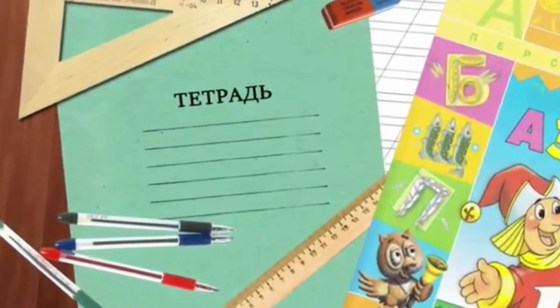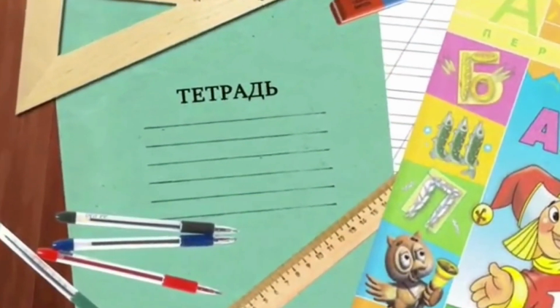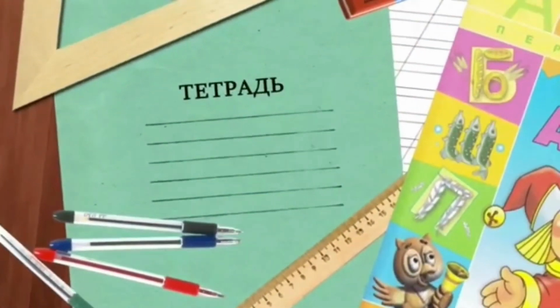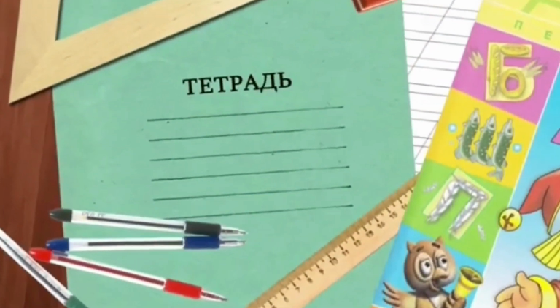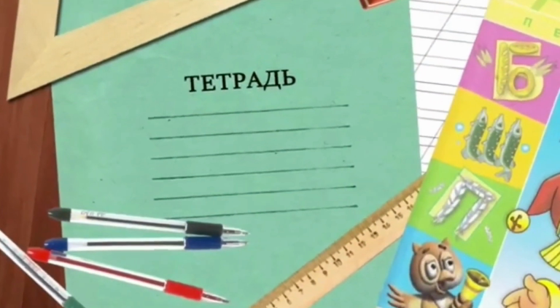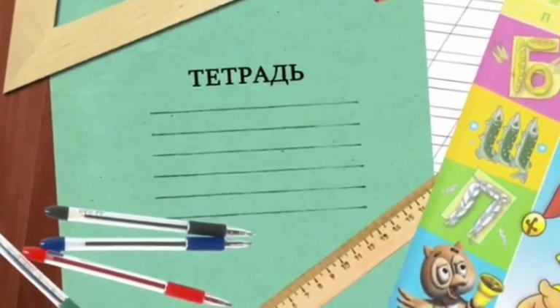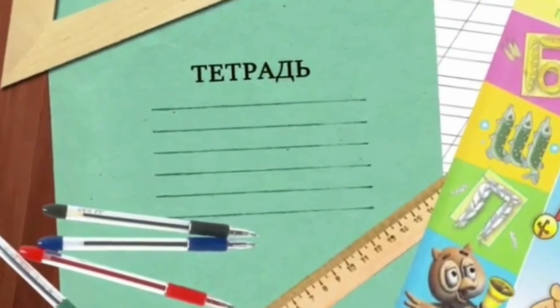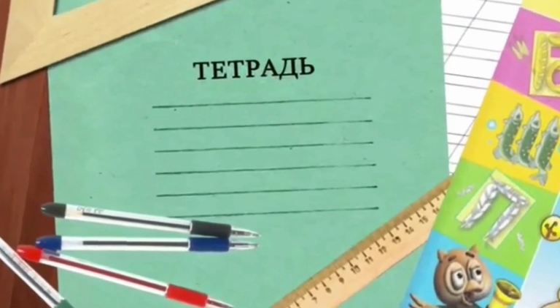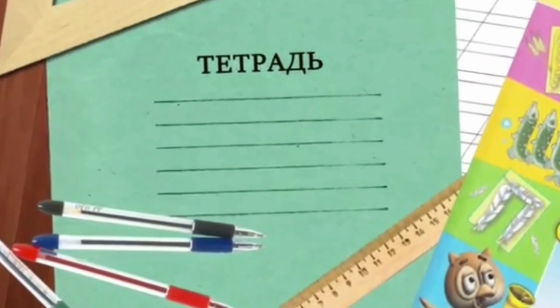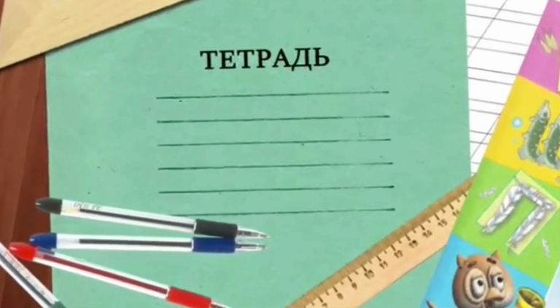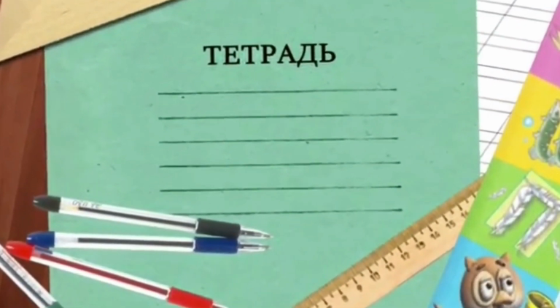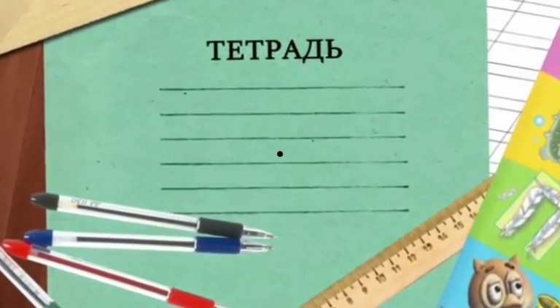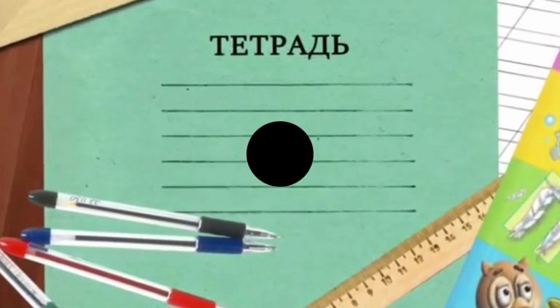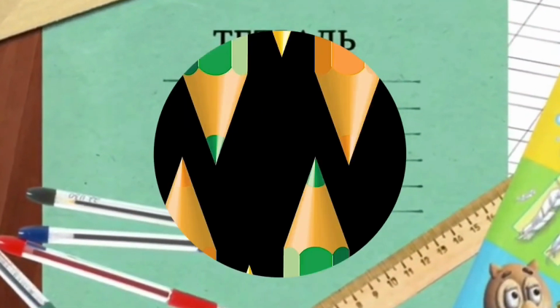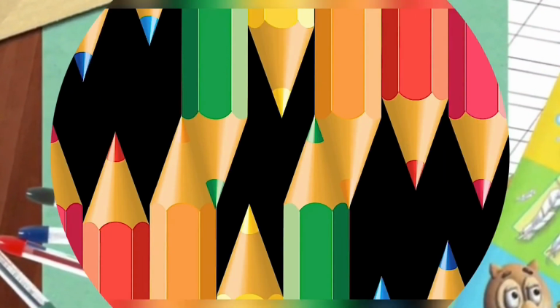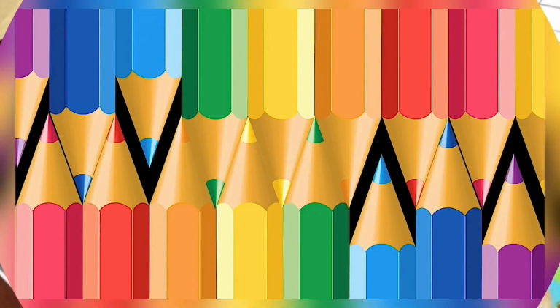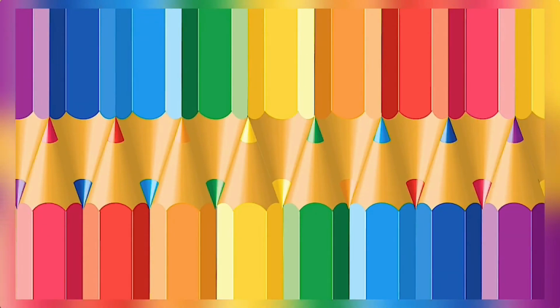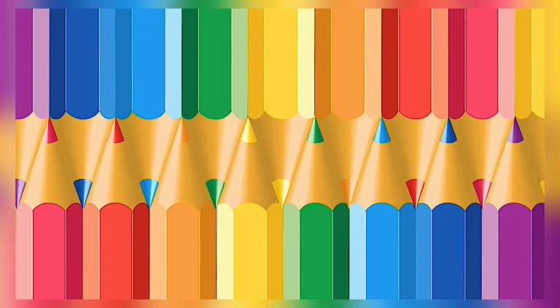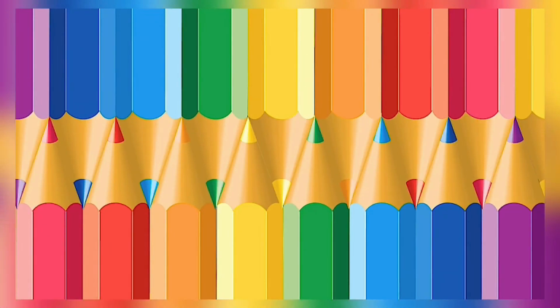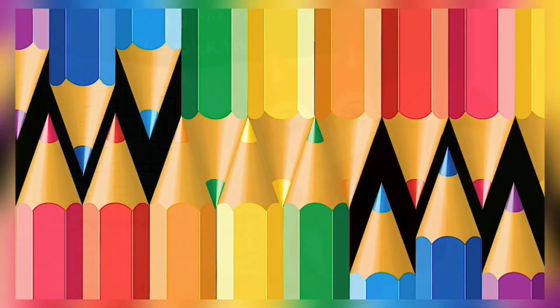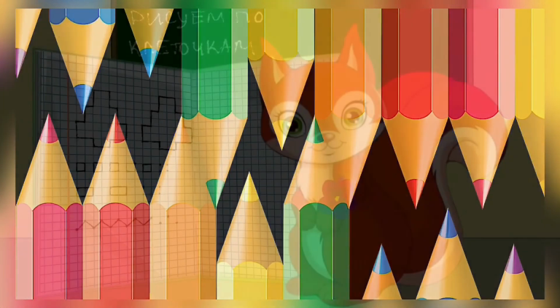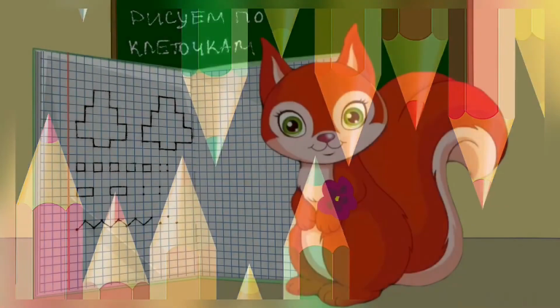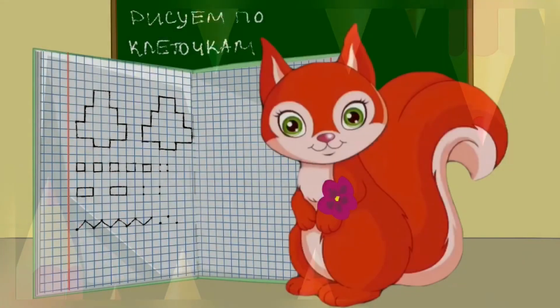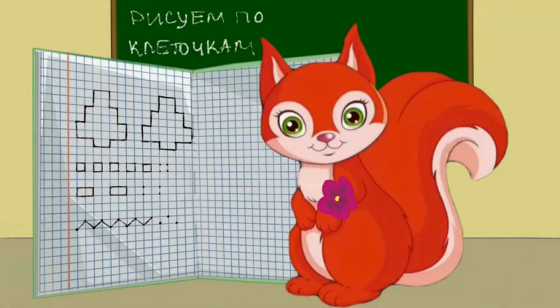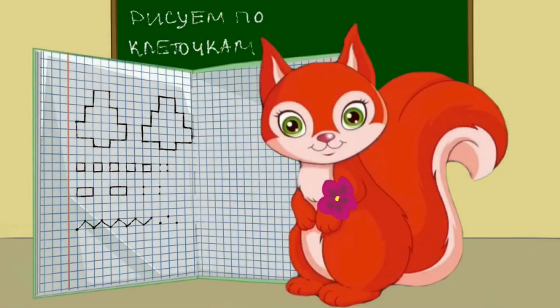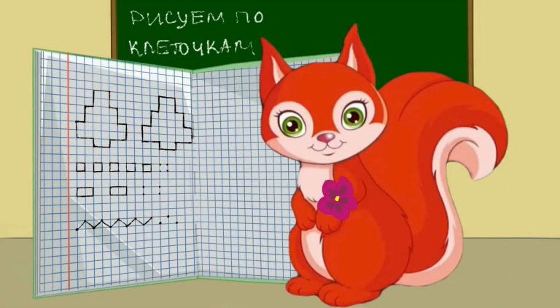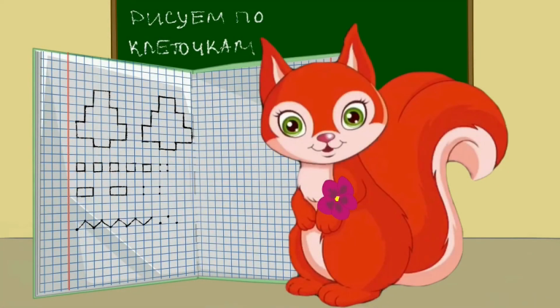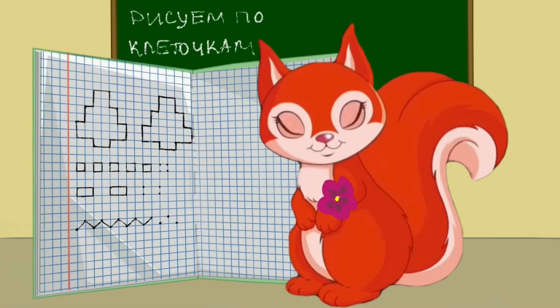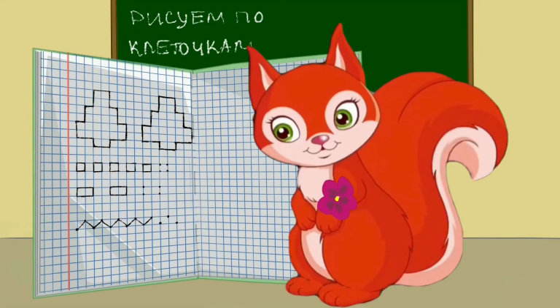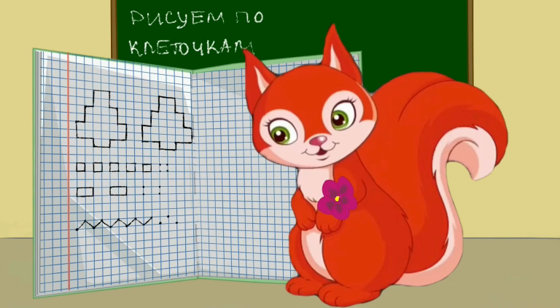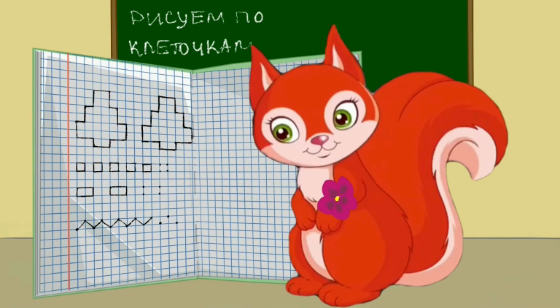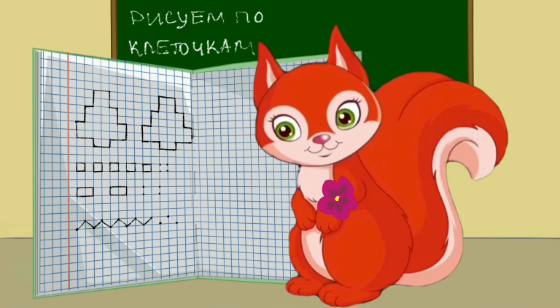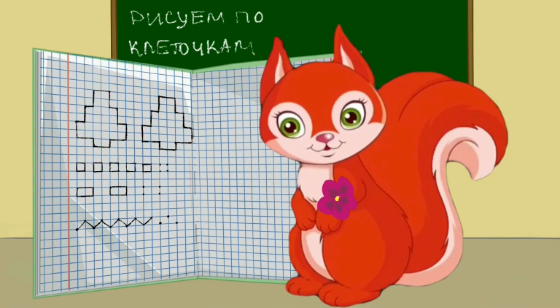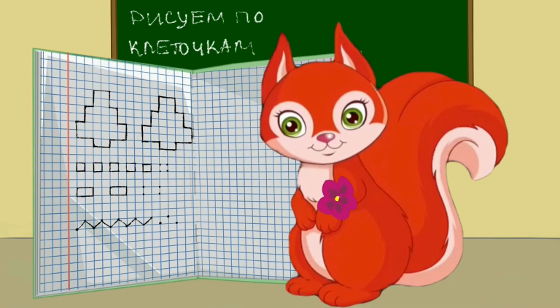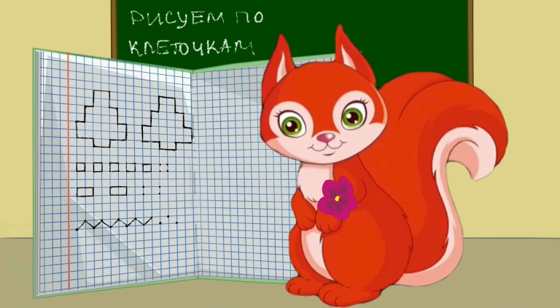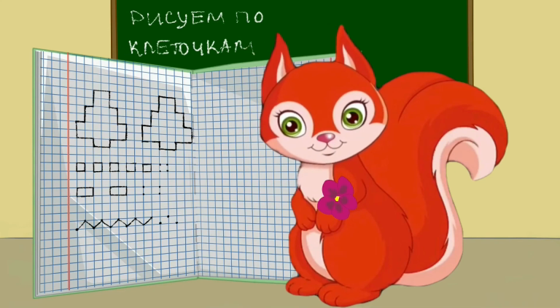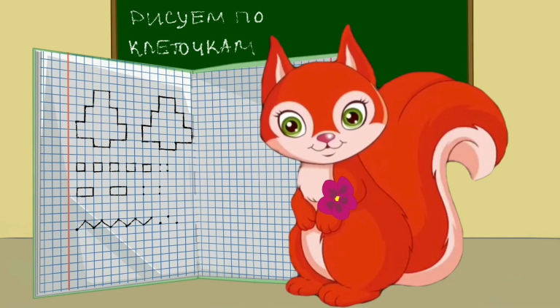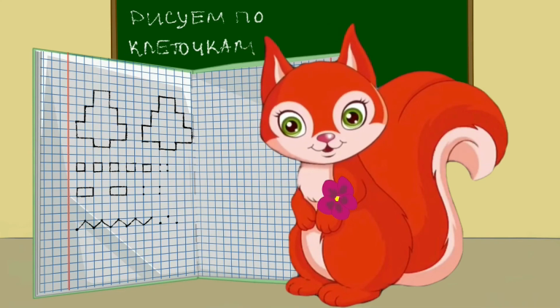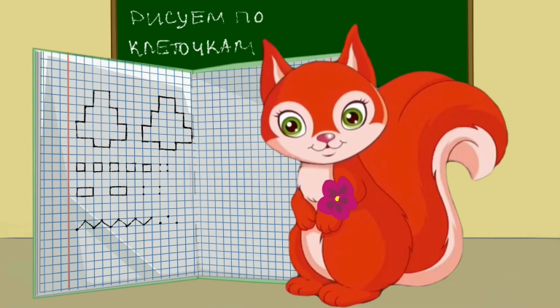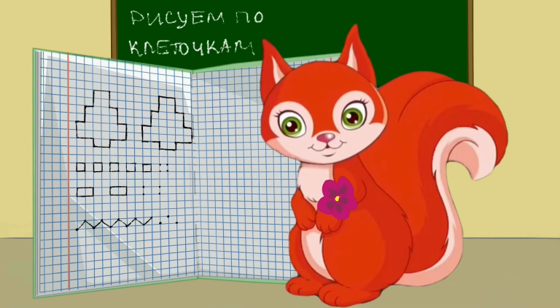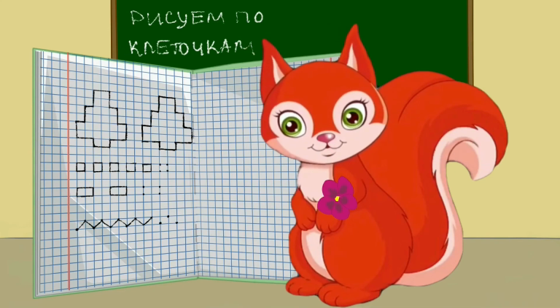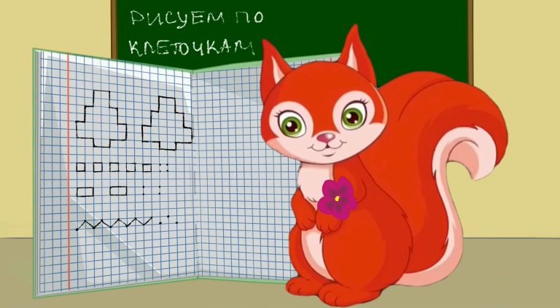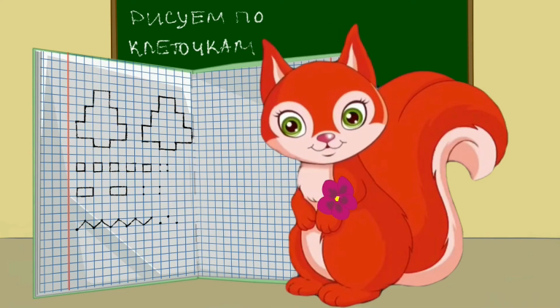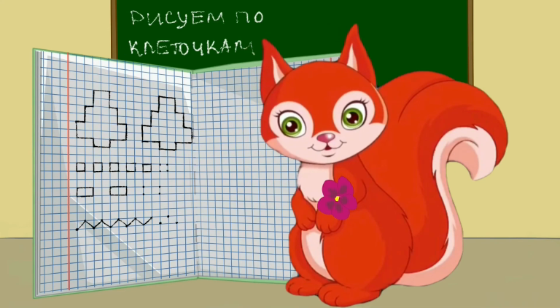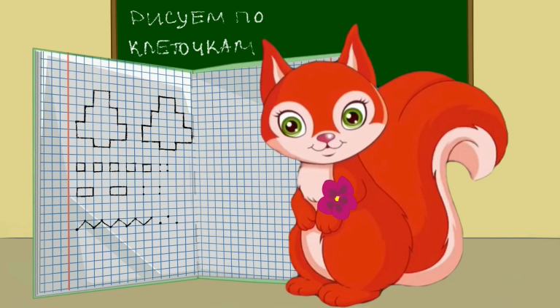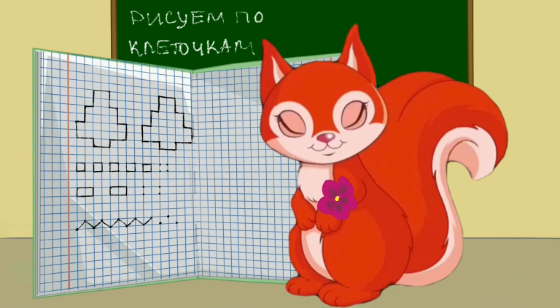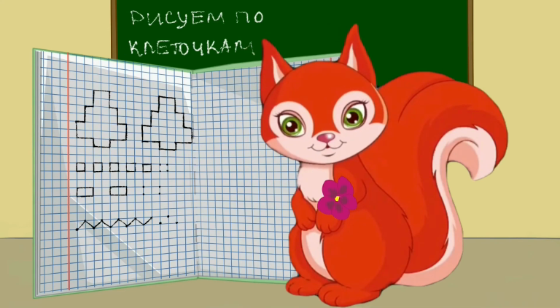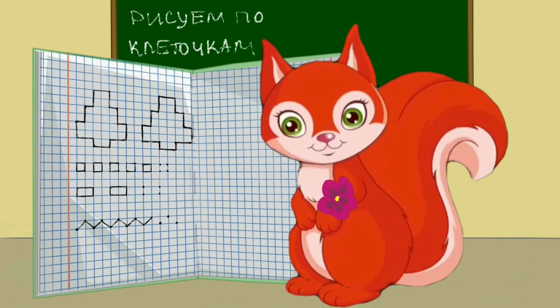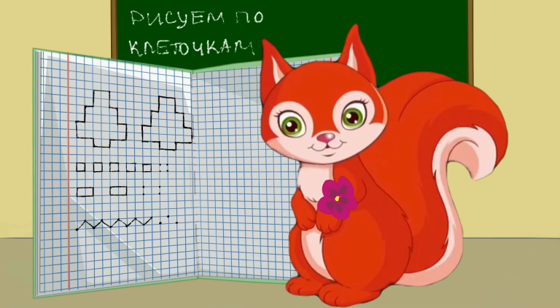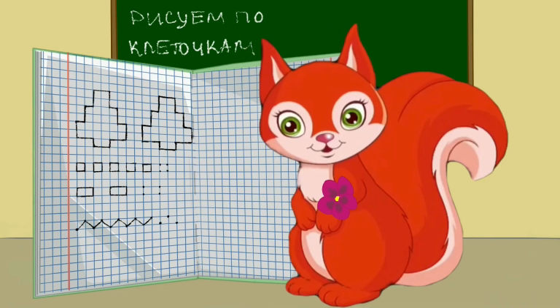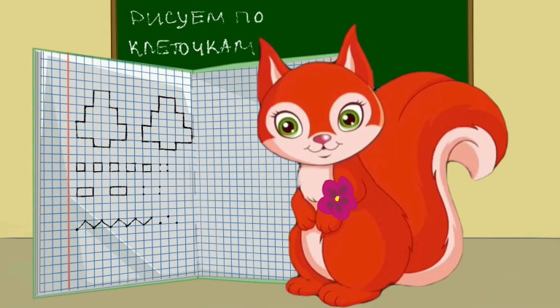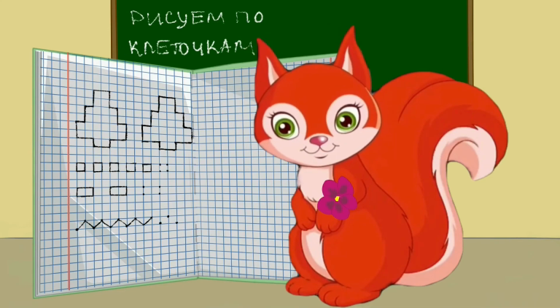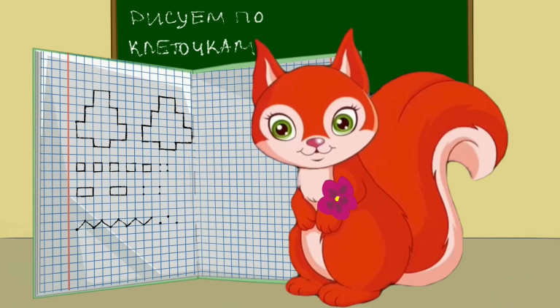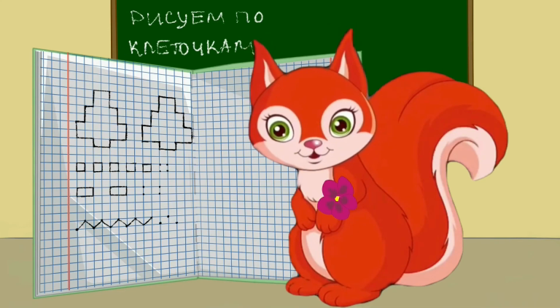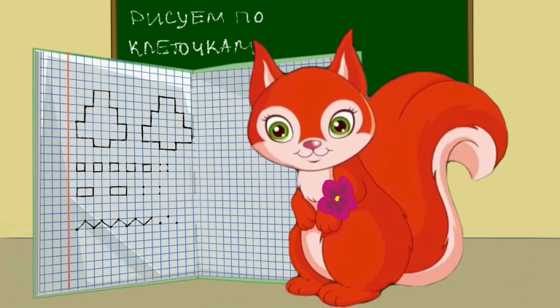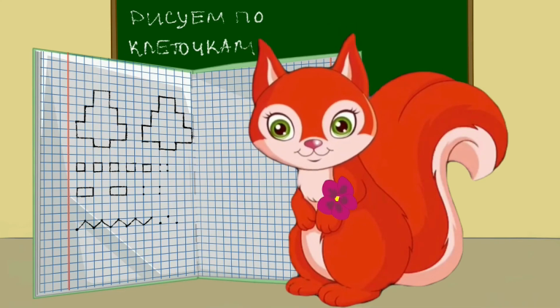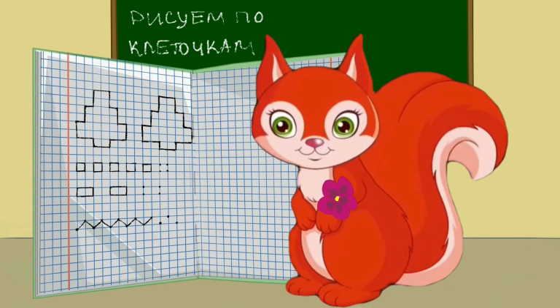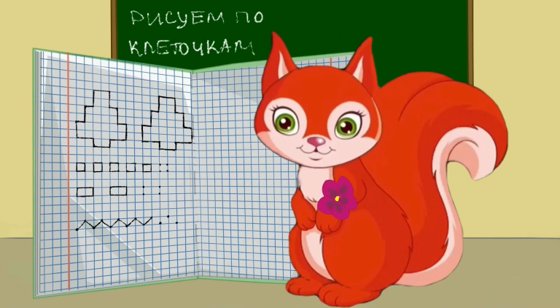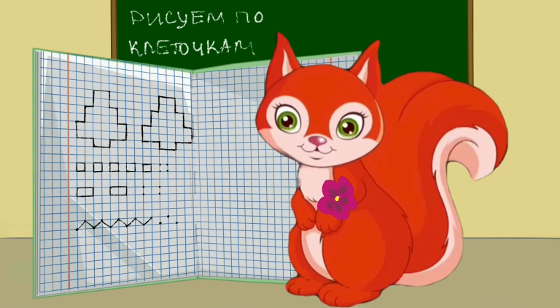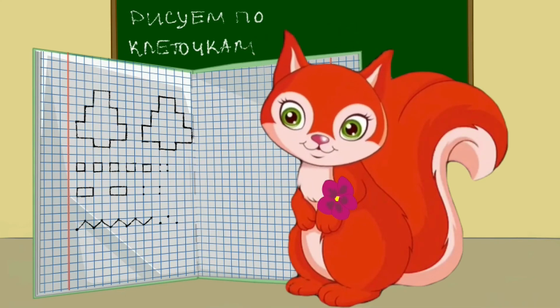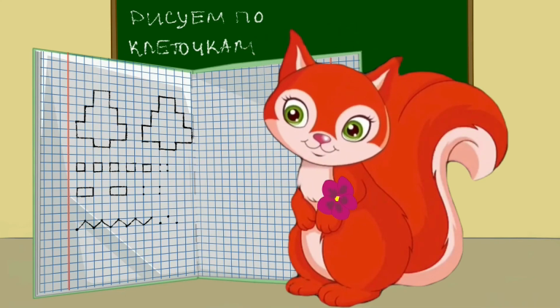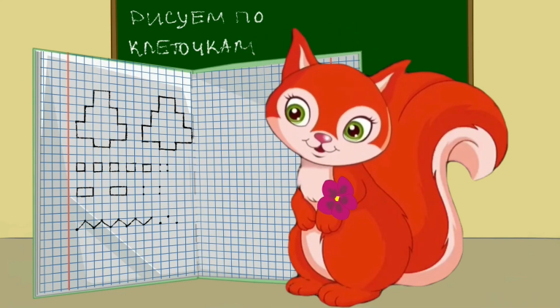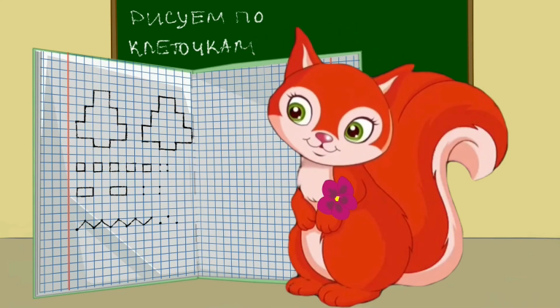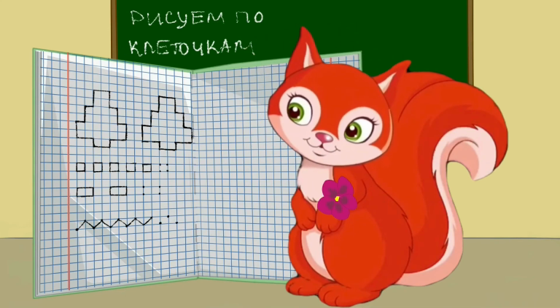Мы продолжим рисовать по клеточкам в другой раз. До свидания, ребята!